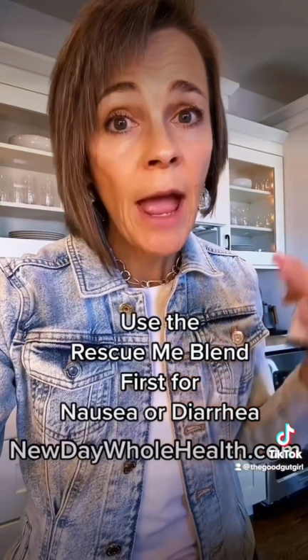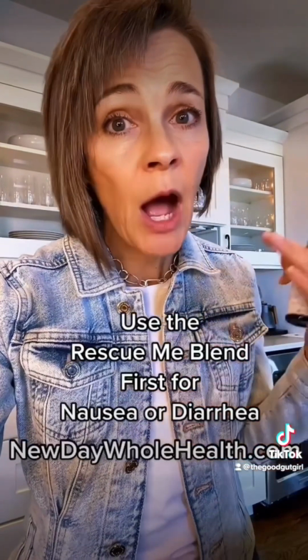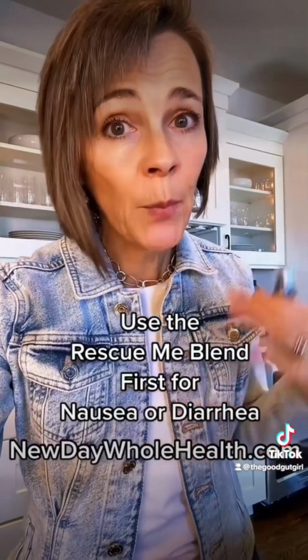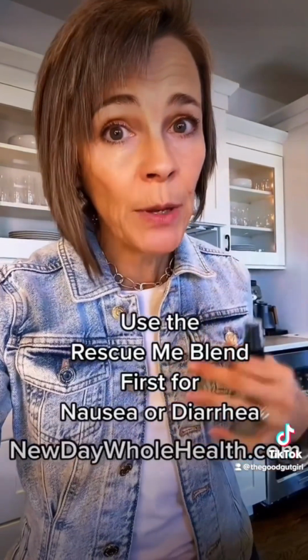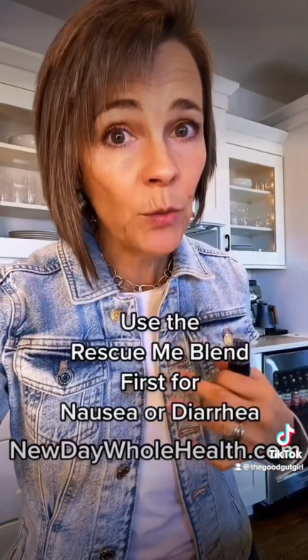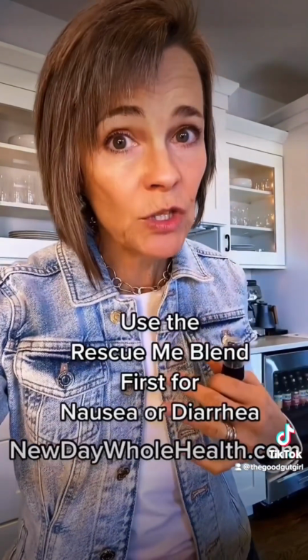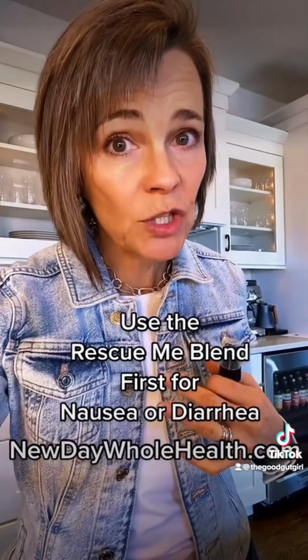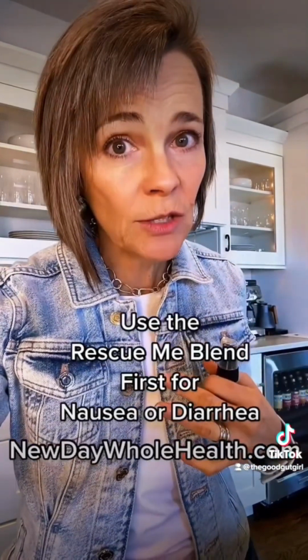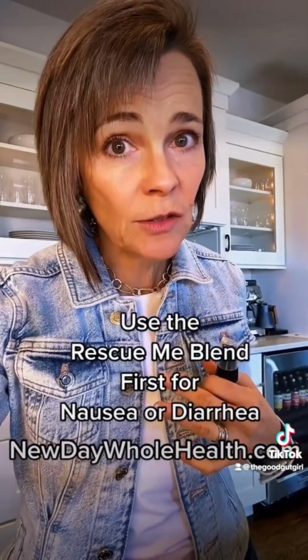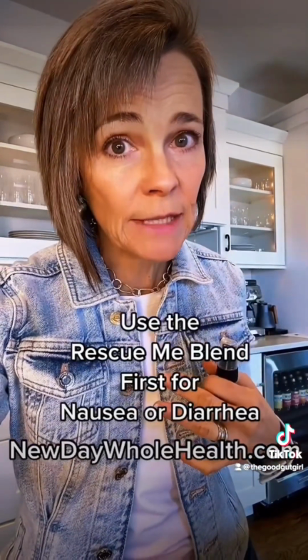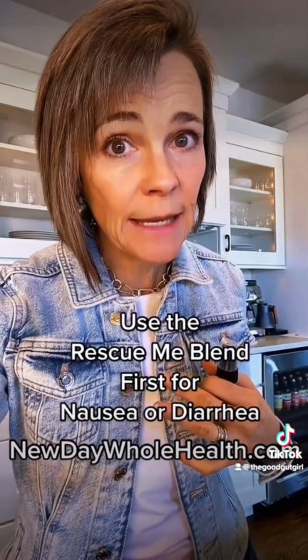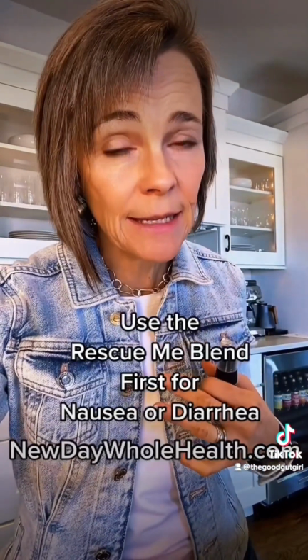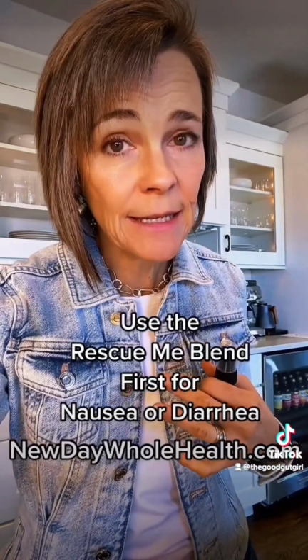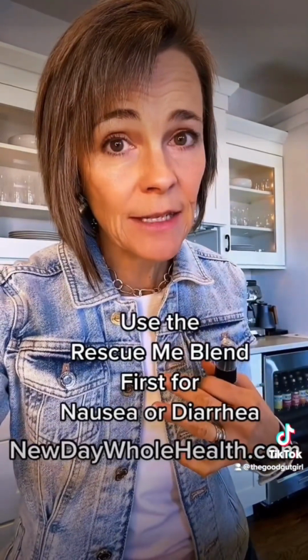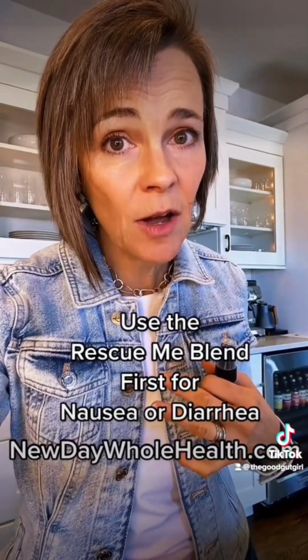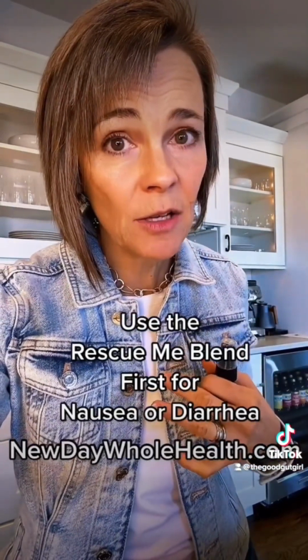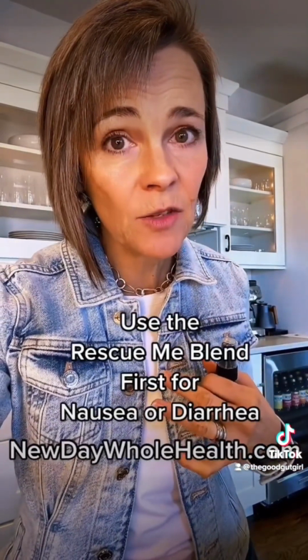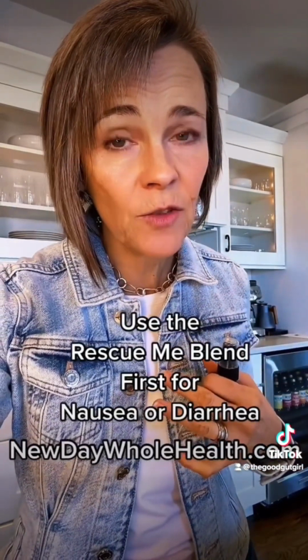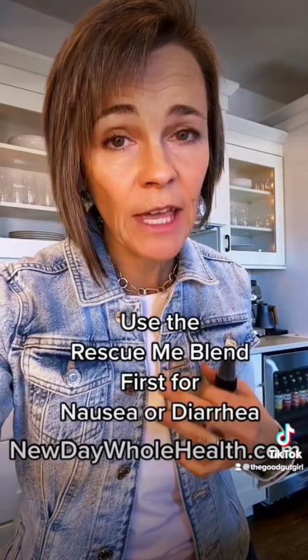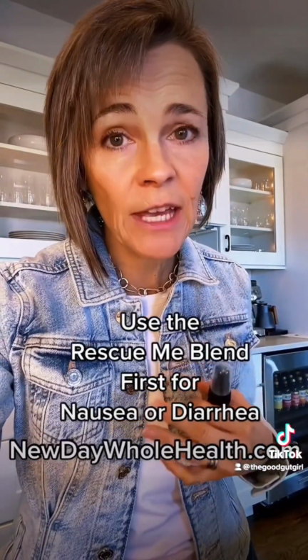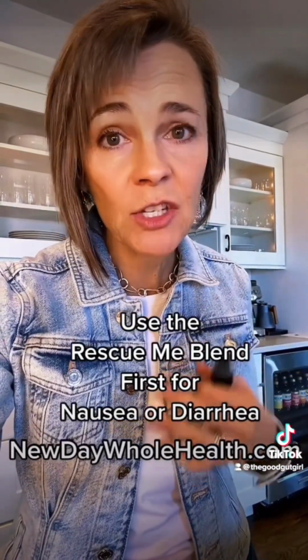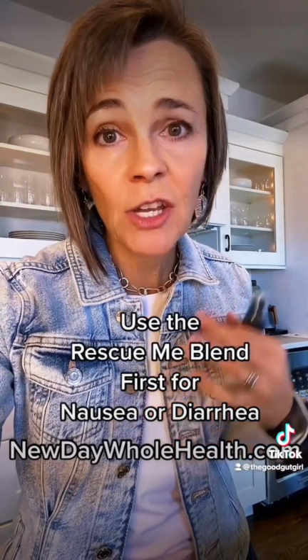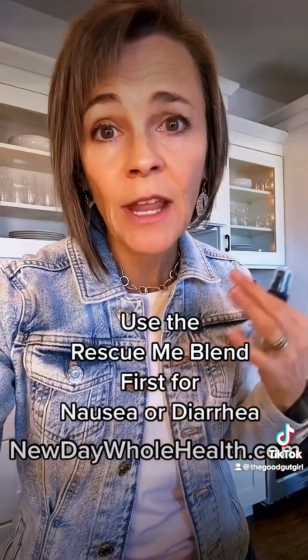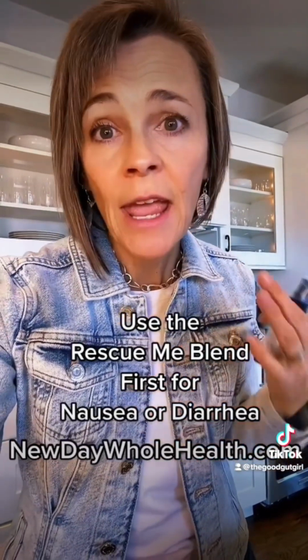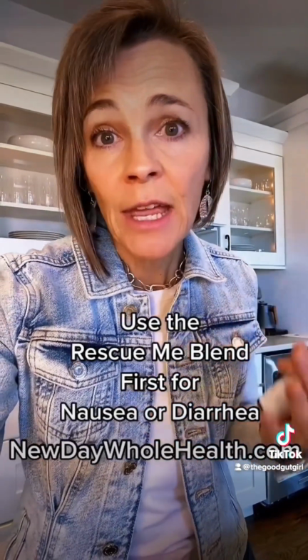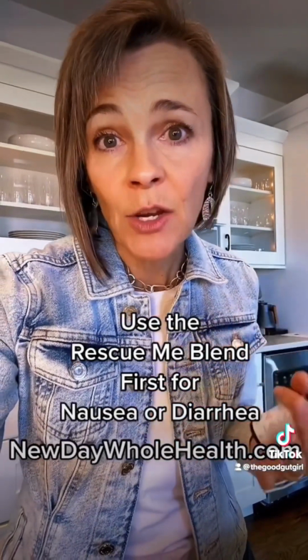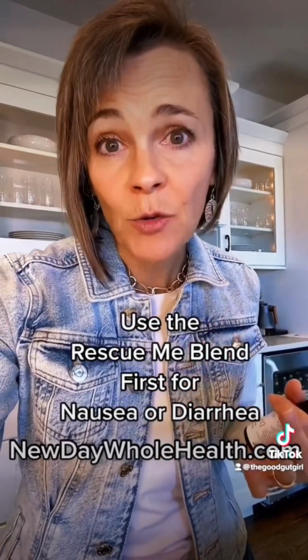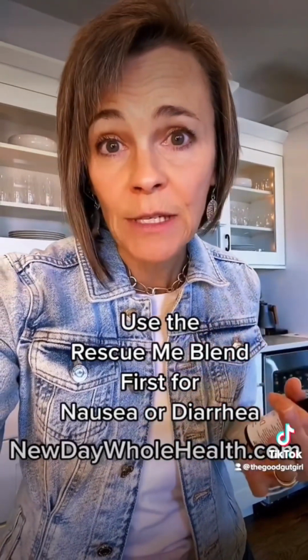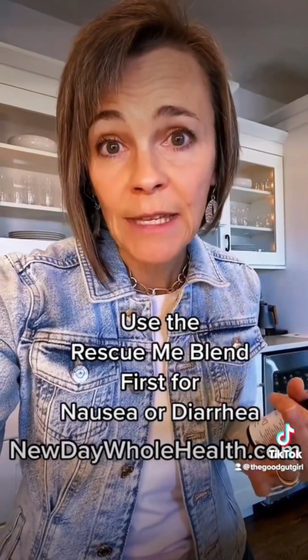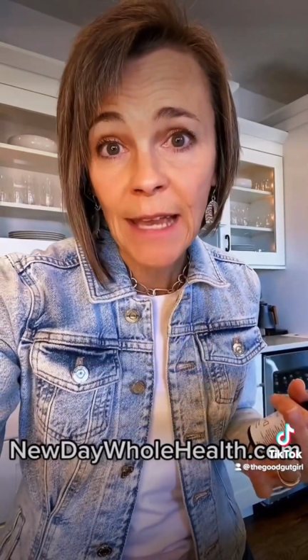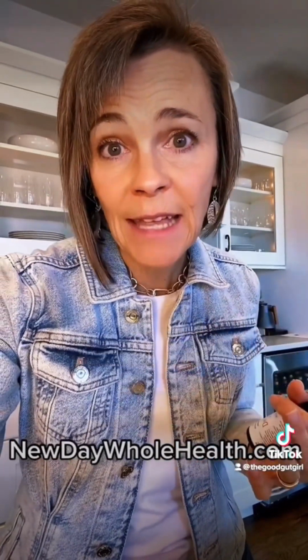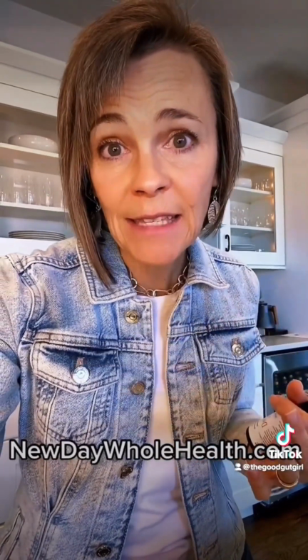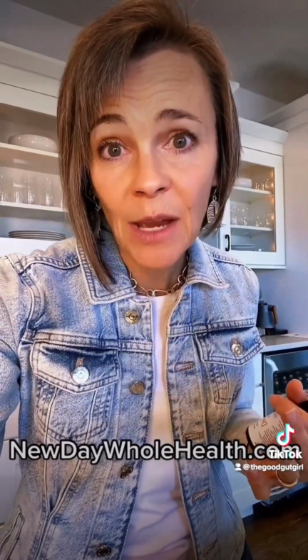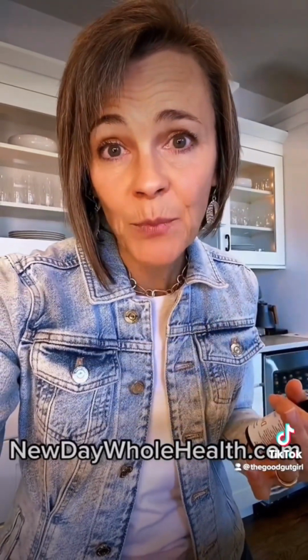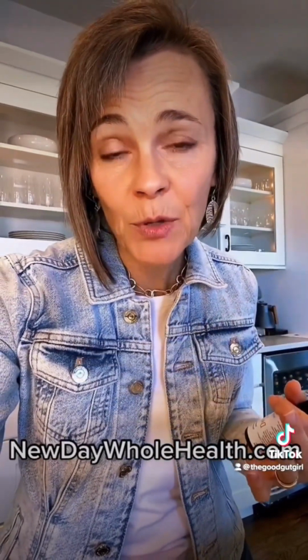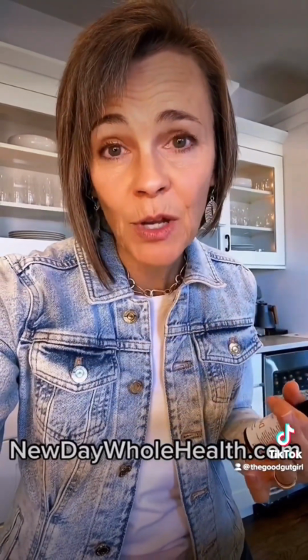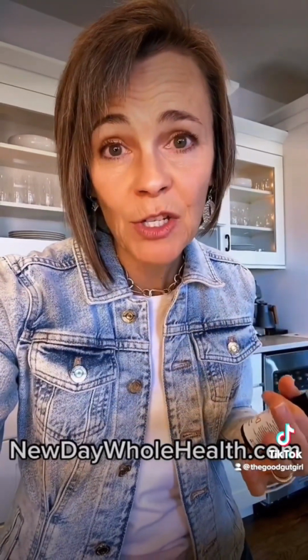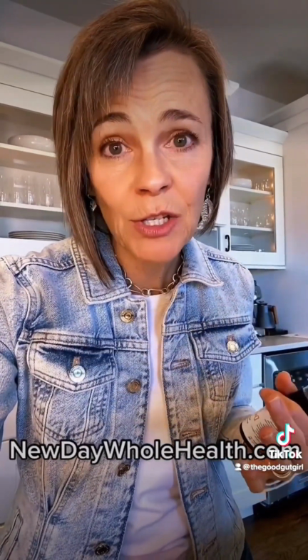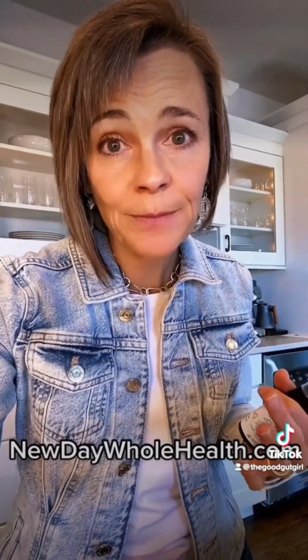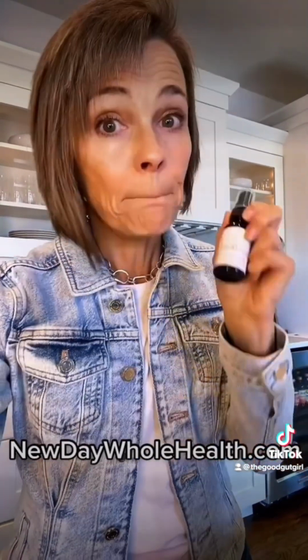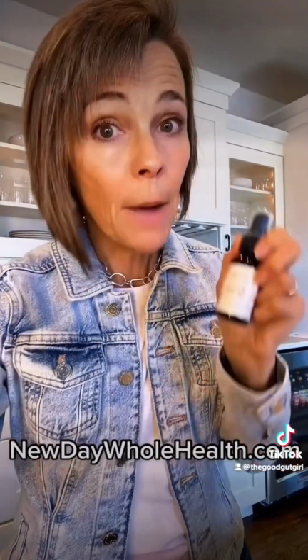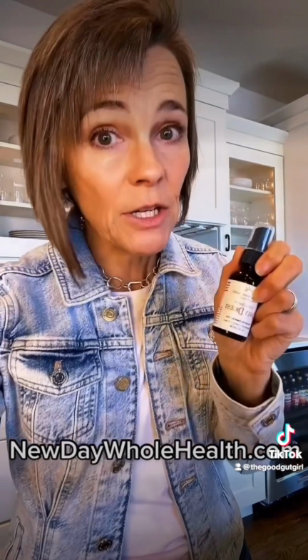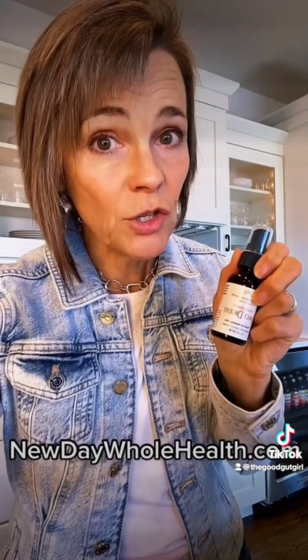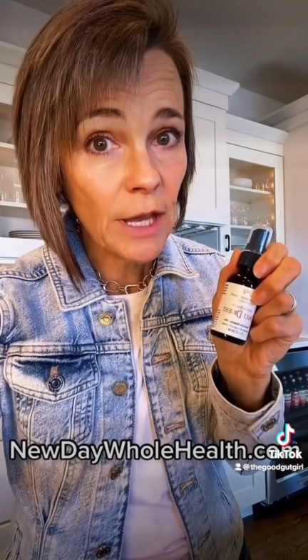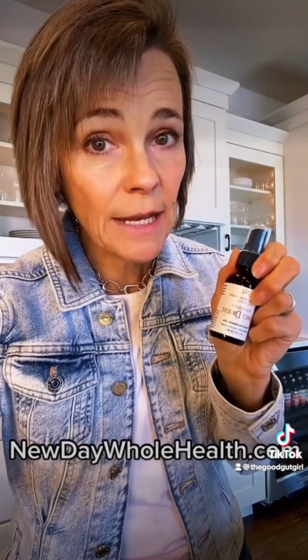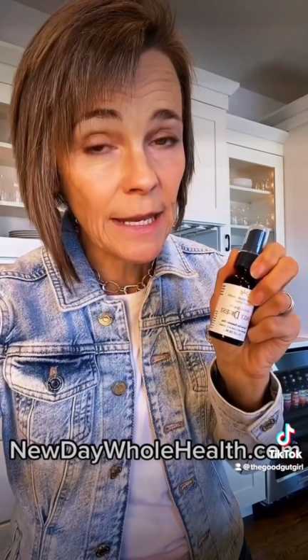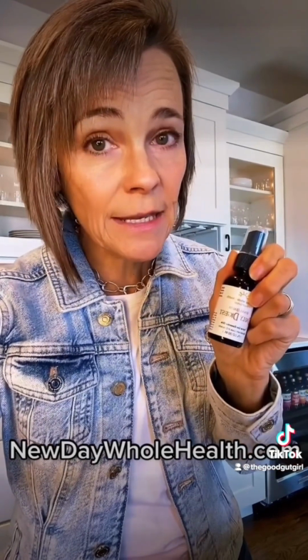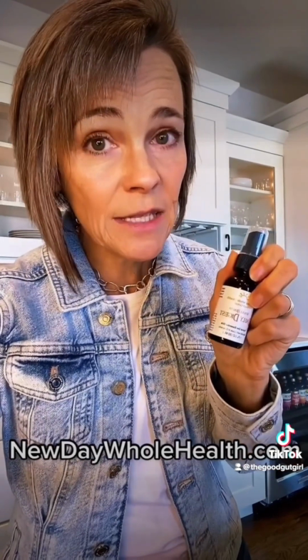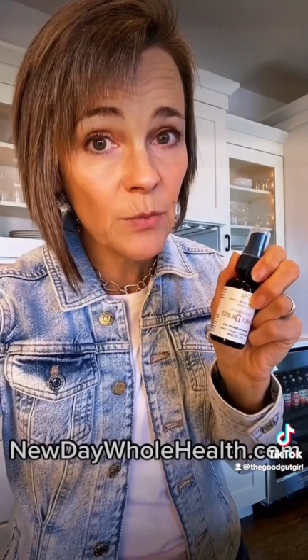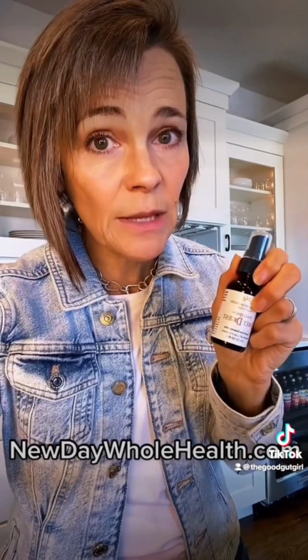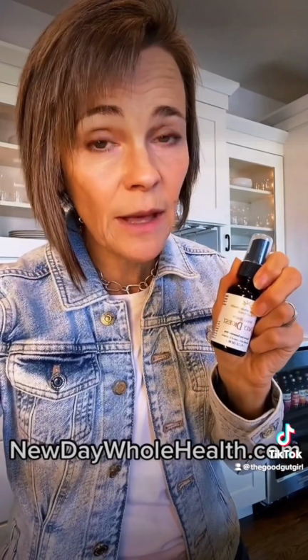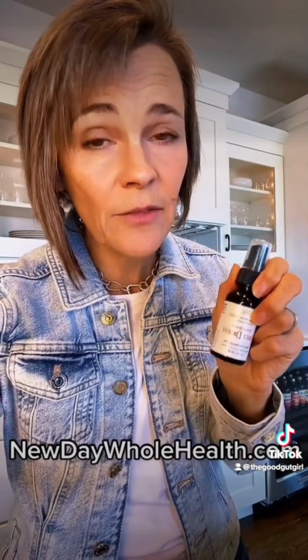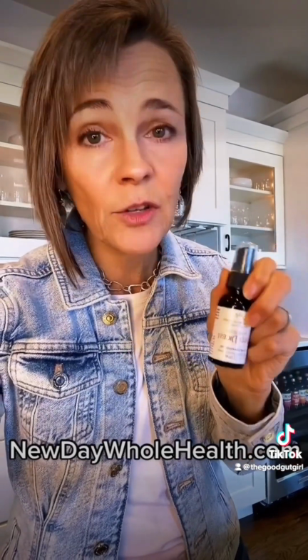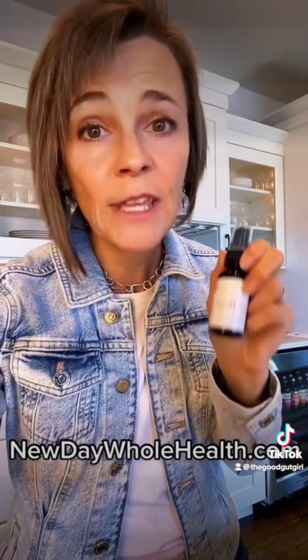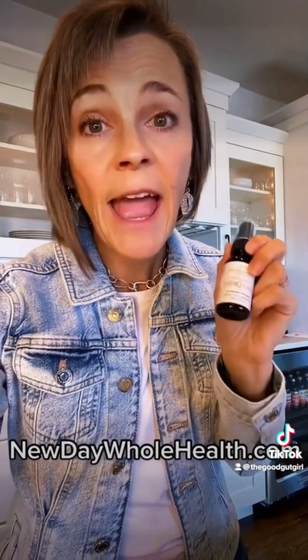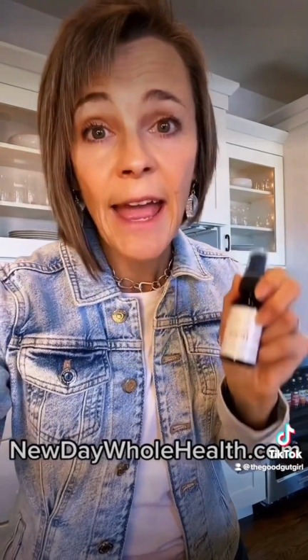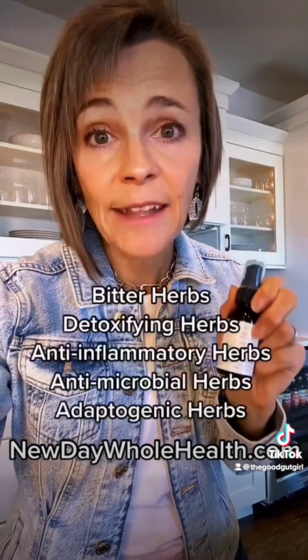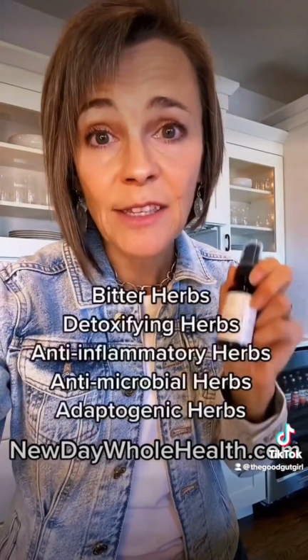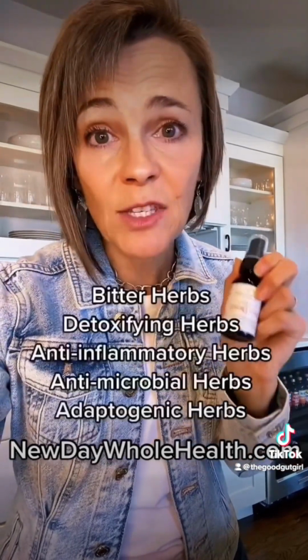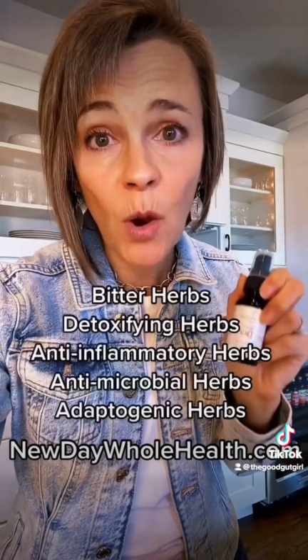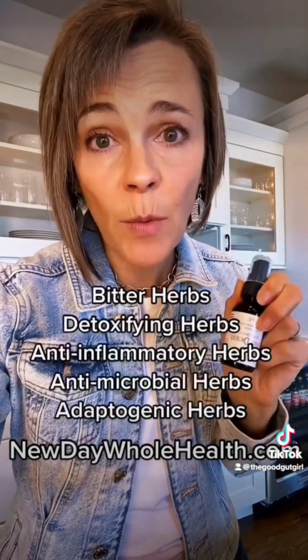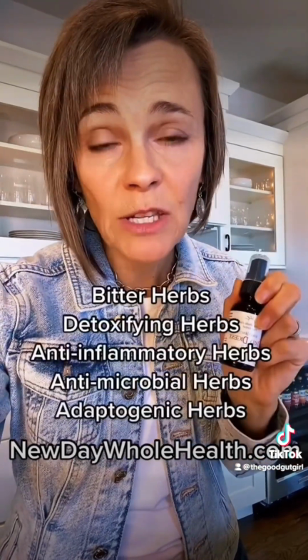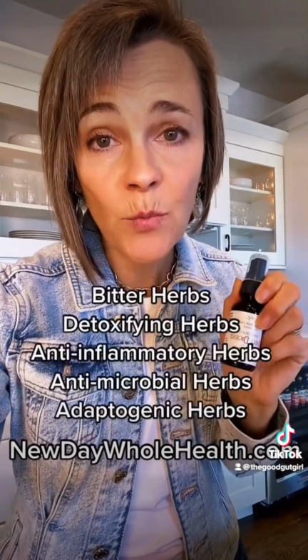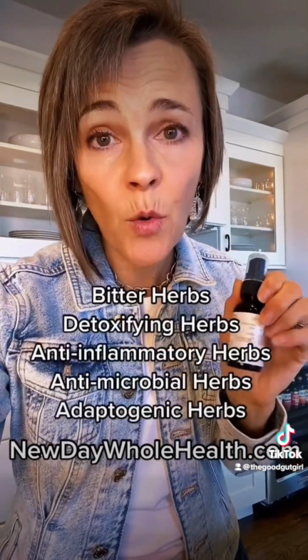The Daily Digest blend helps with gentle daily detoxification, increasing enzyme production, modulating histamine levels, and so much more.